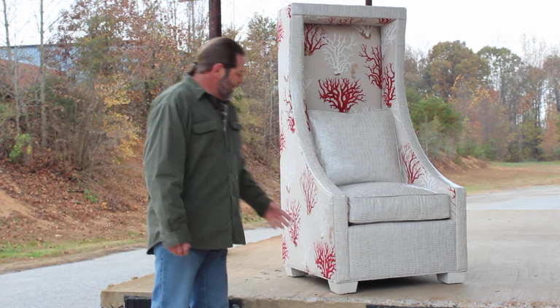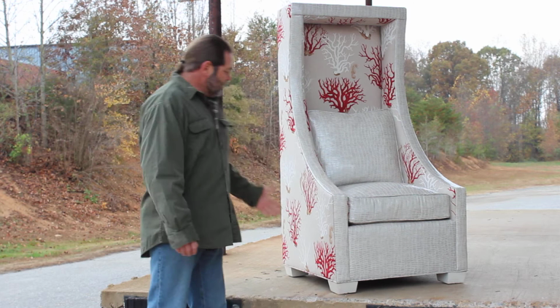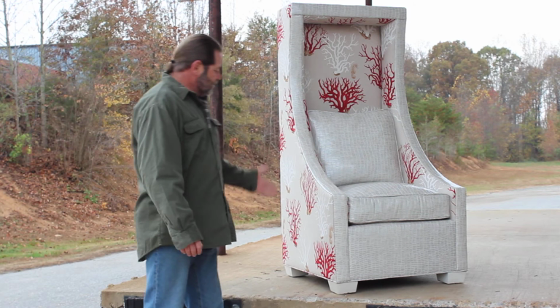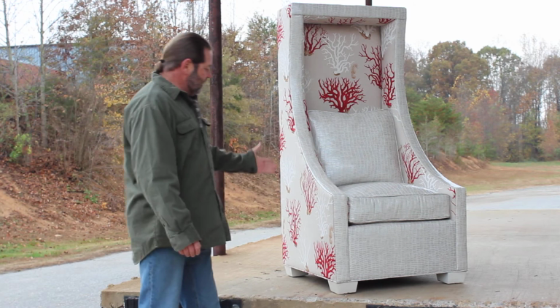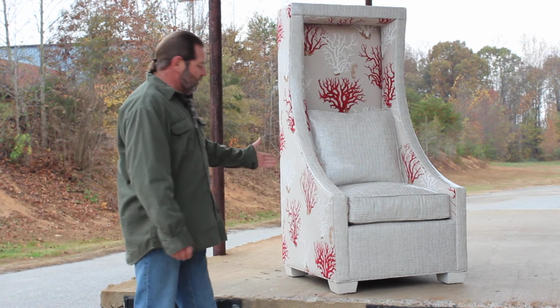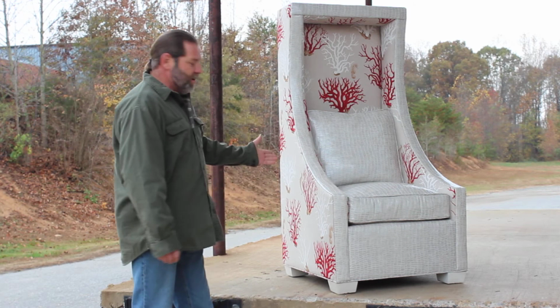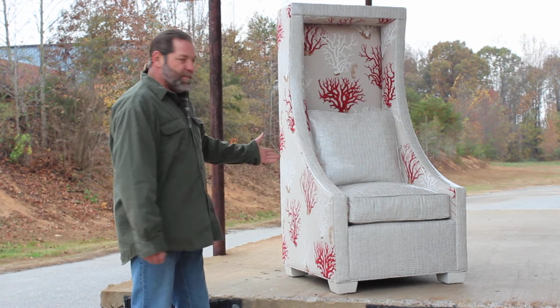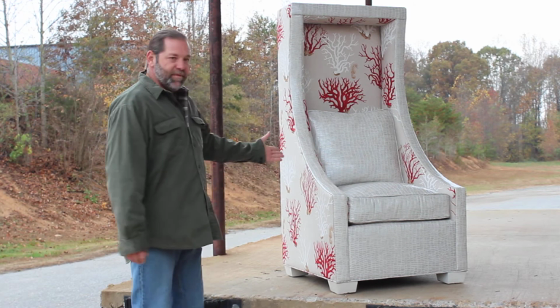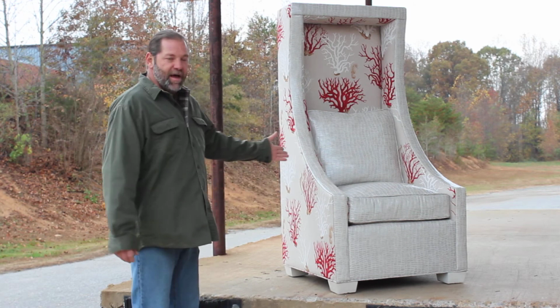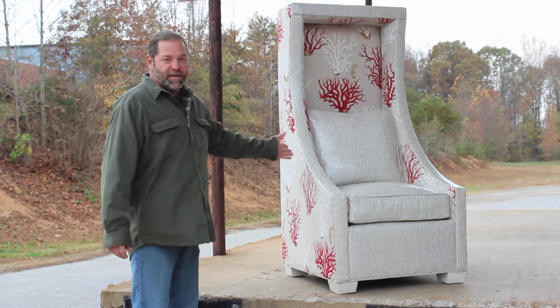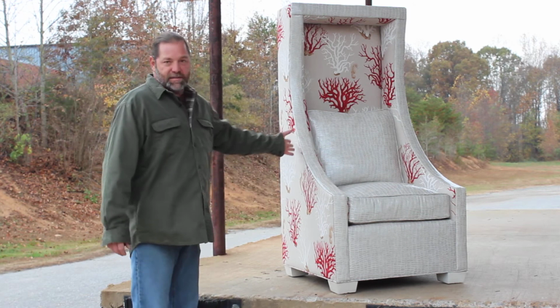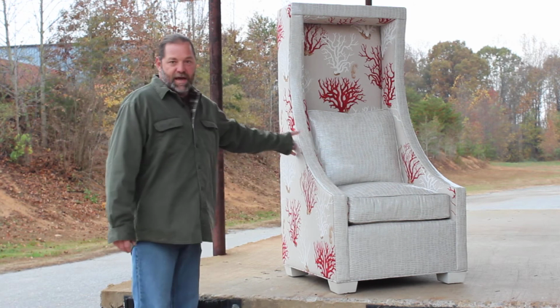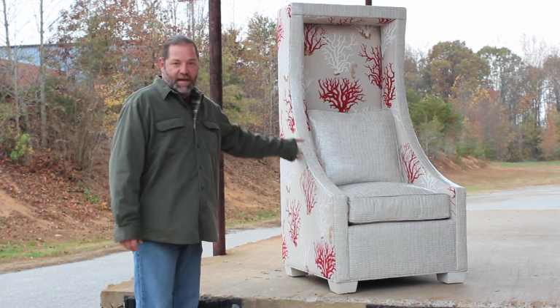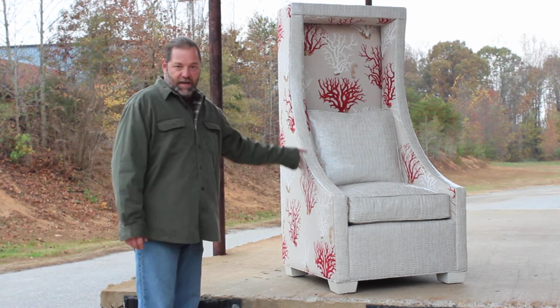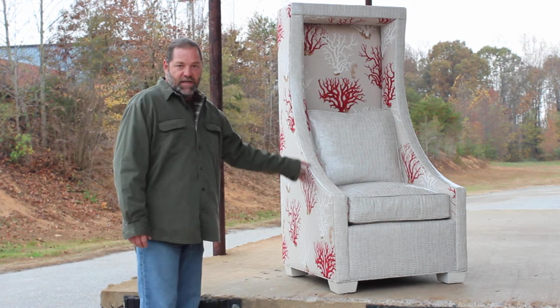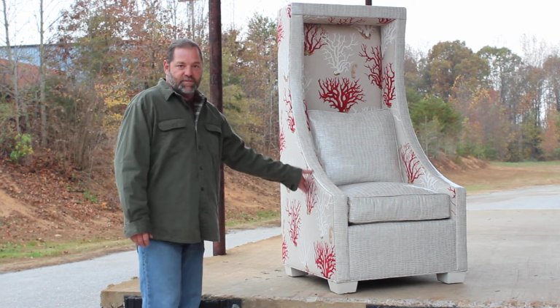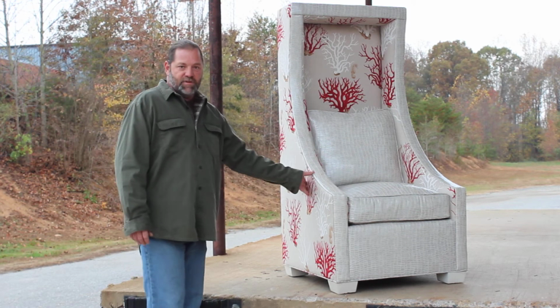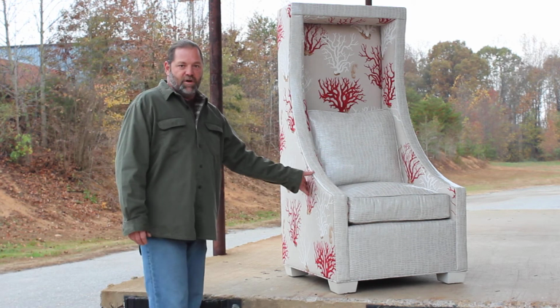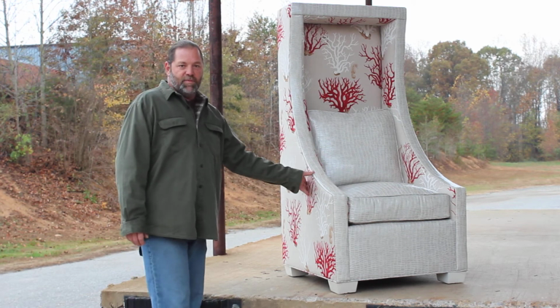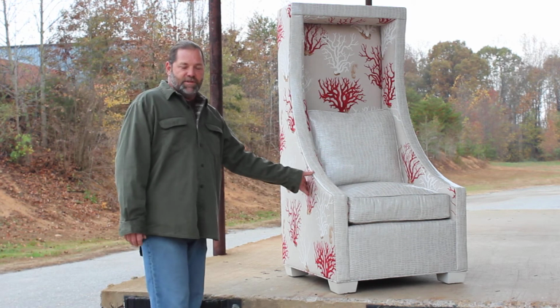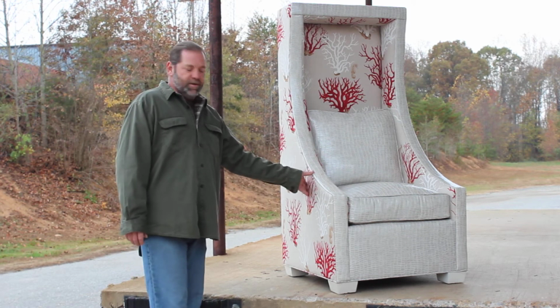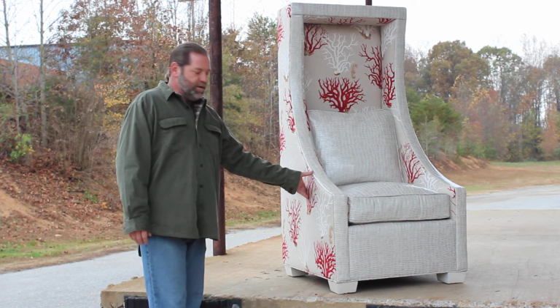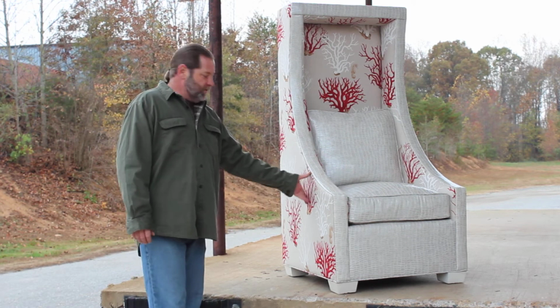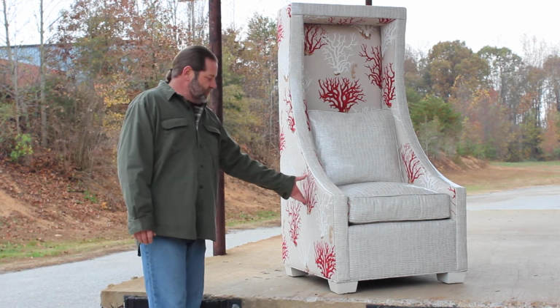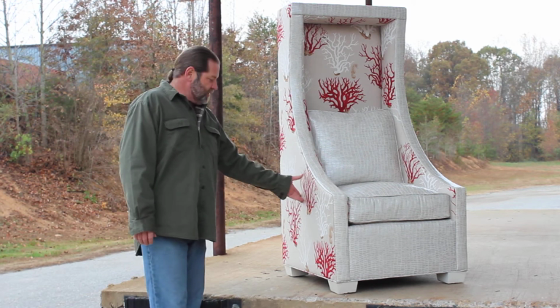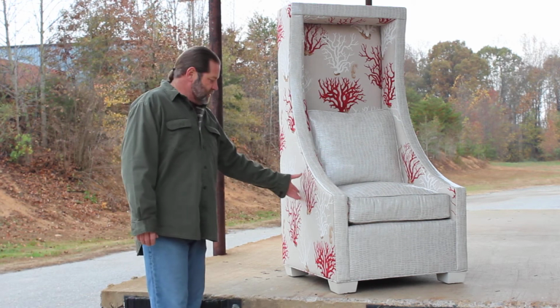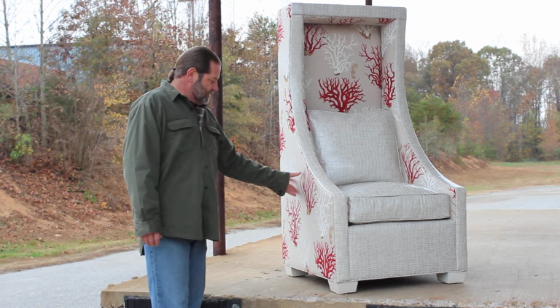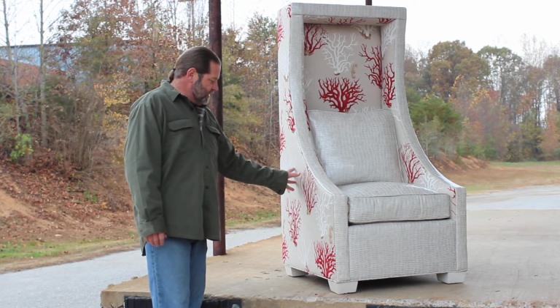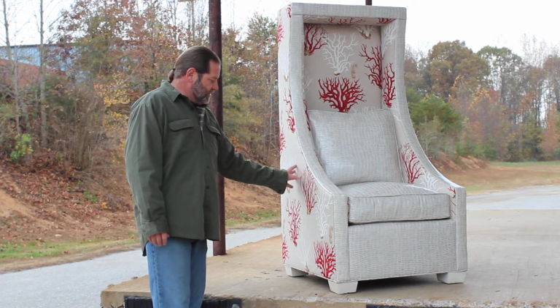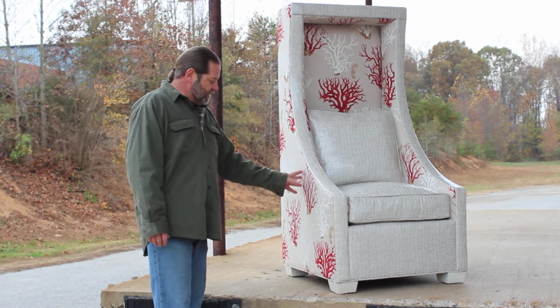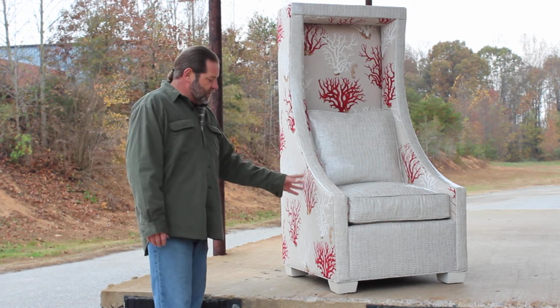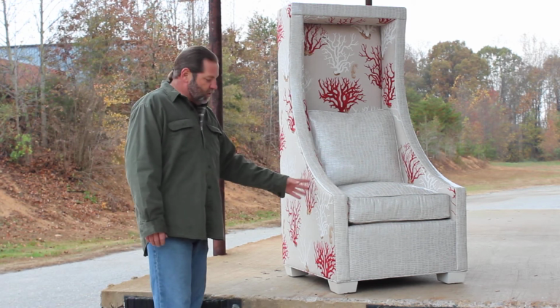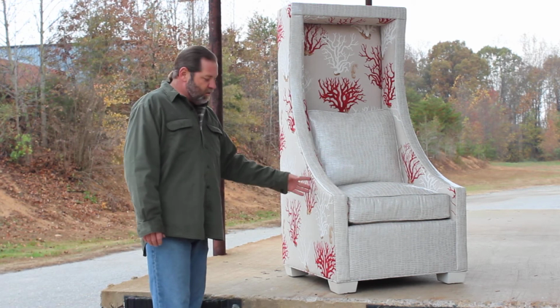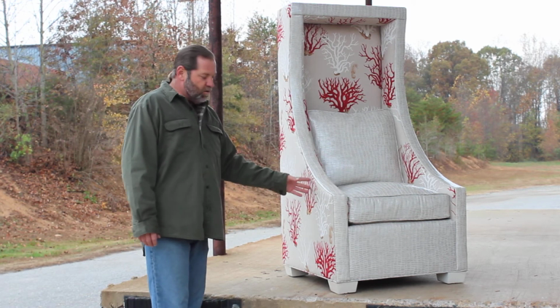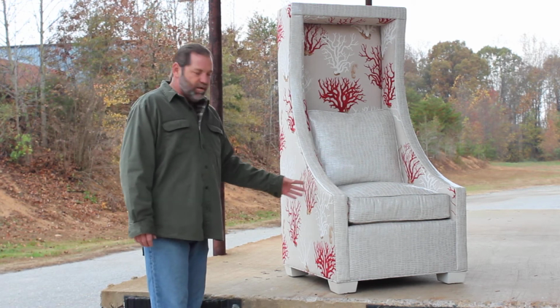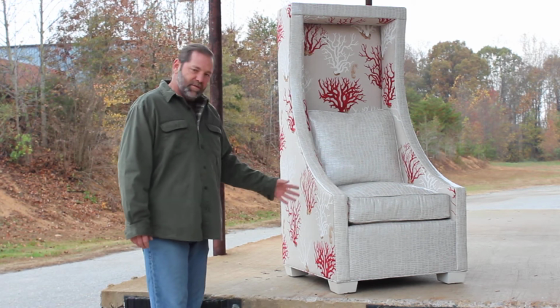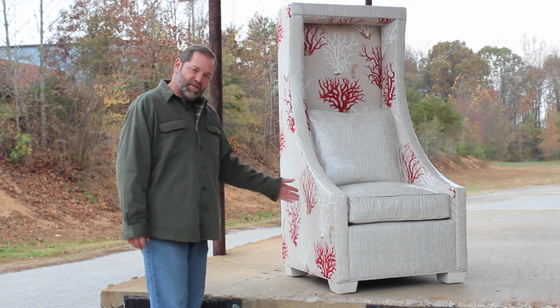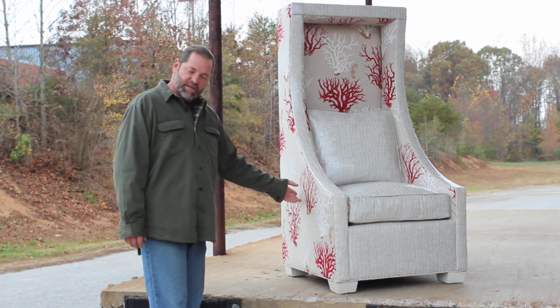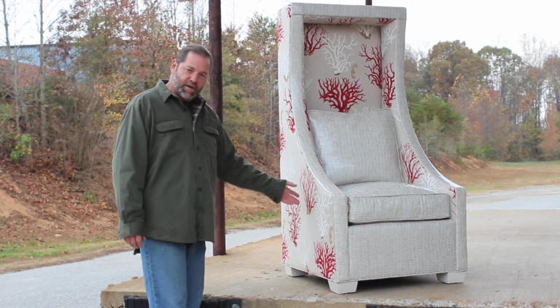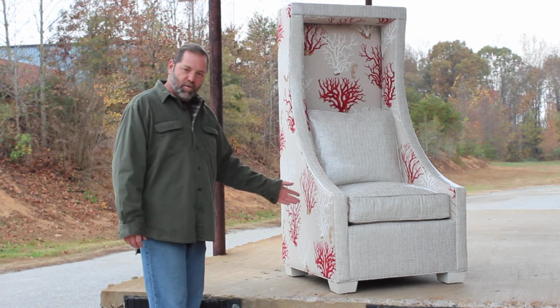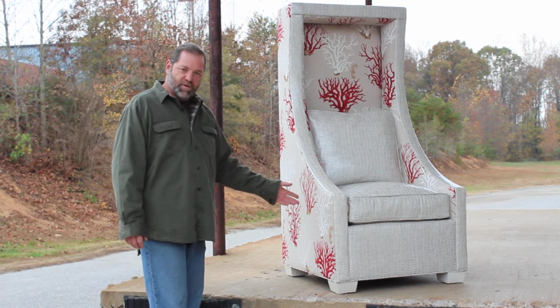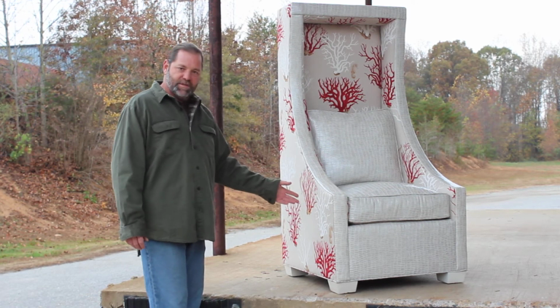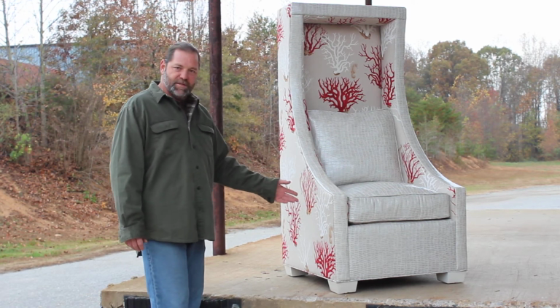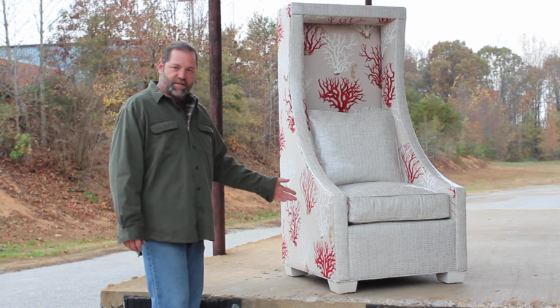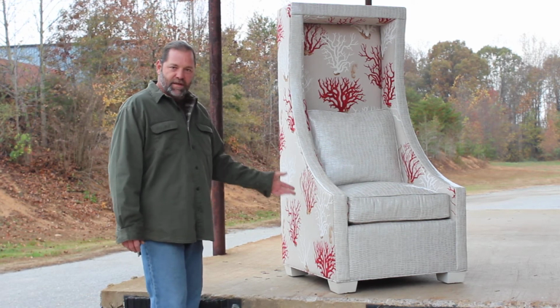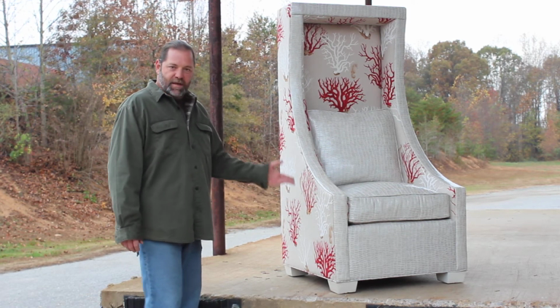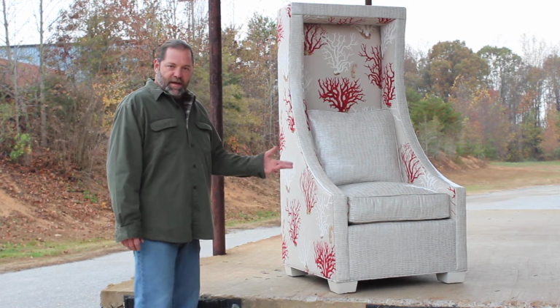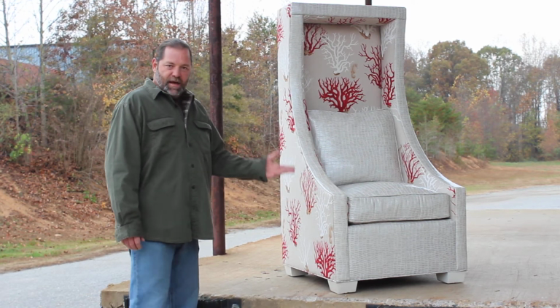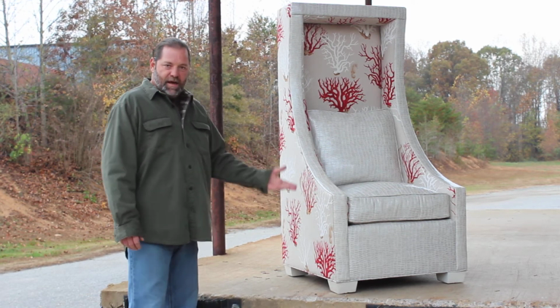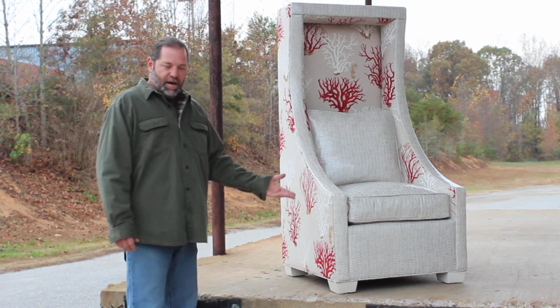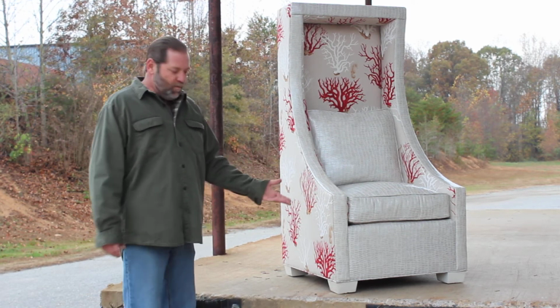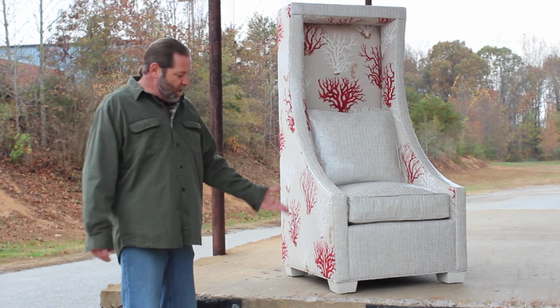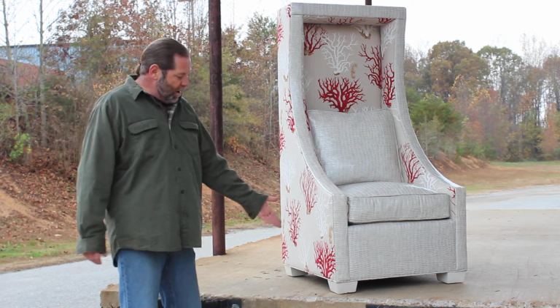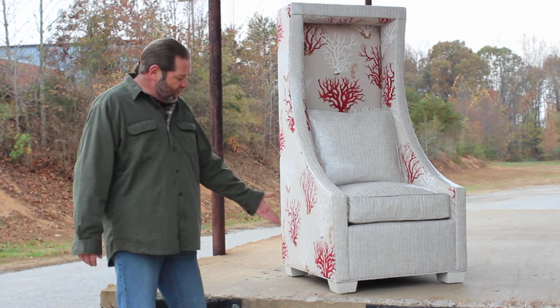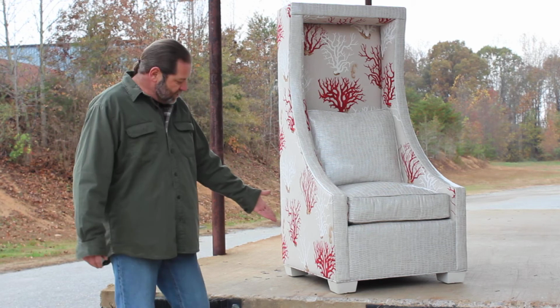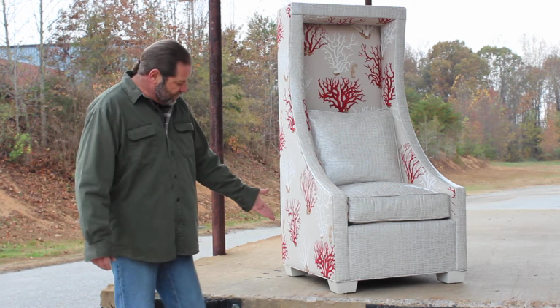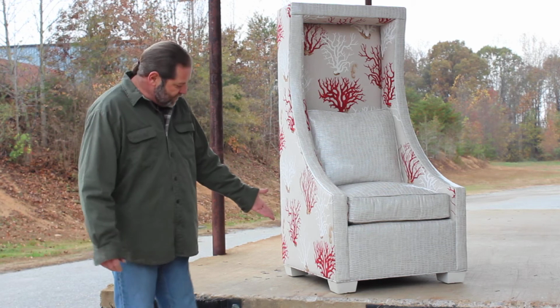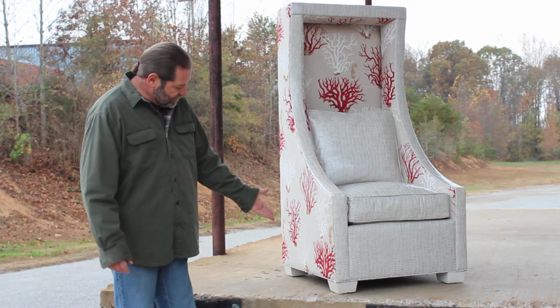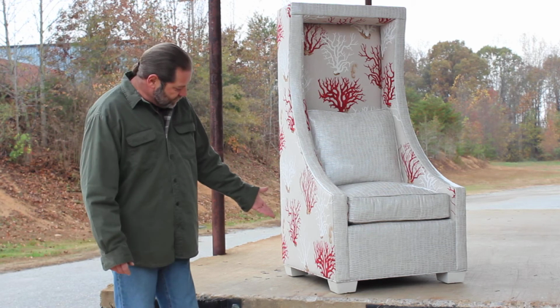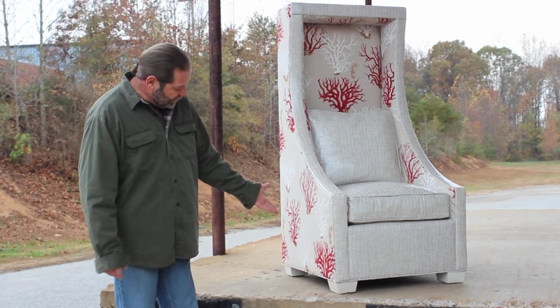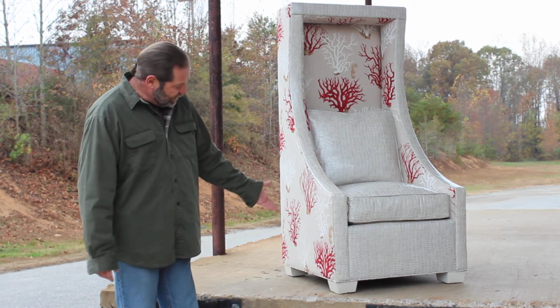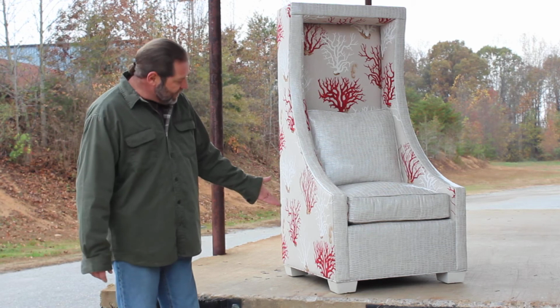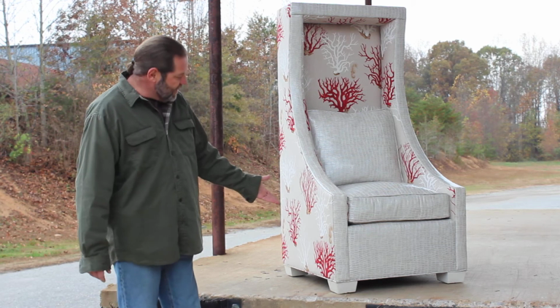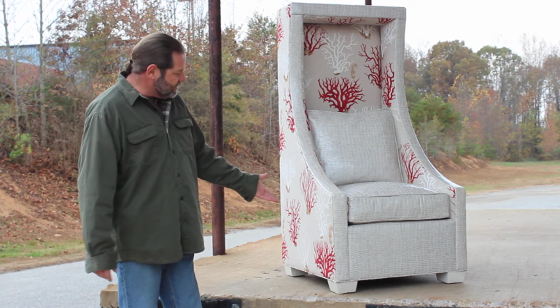It's a COM on the outside — a customer's own material. This is a sea coral with seahorses, and a whitewash finish on the legs.